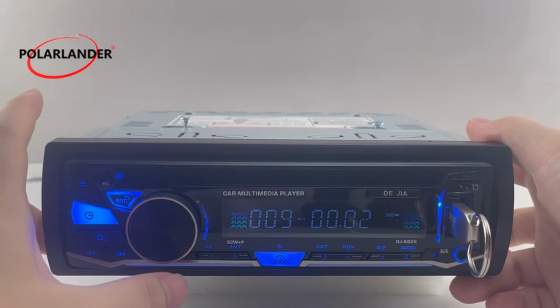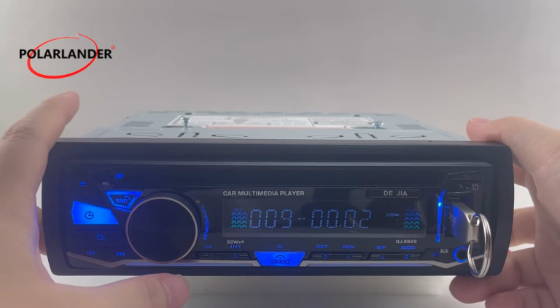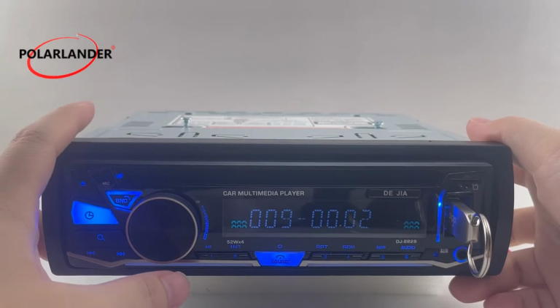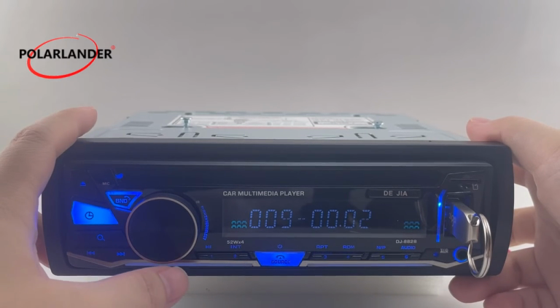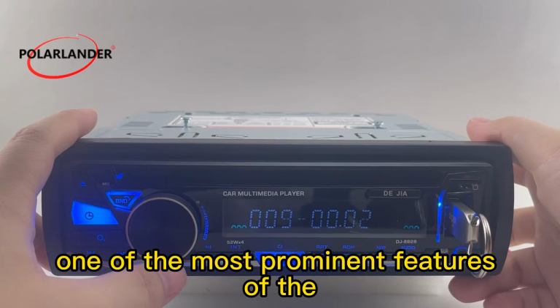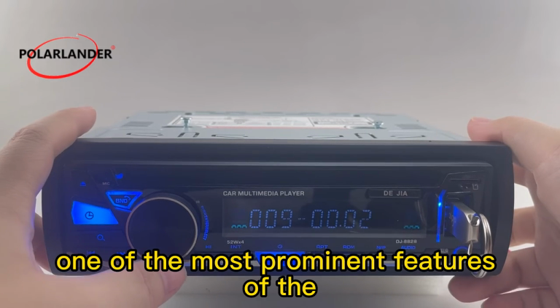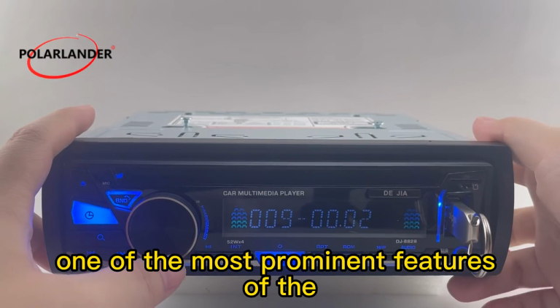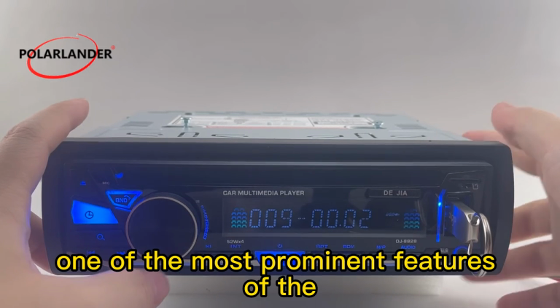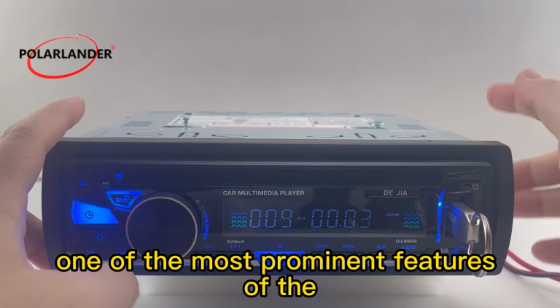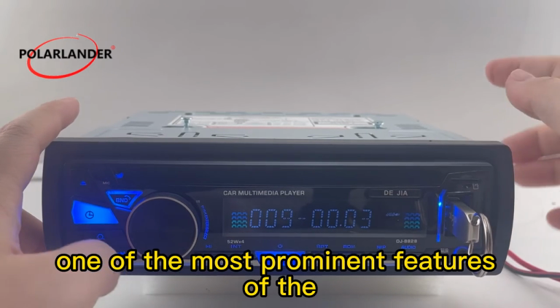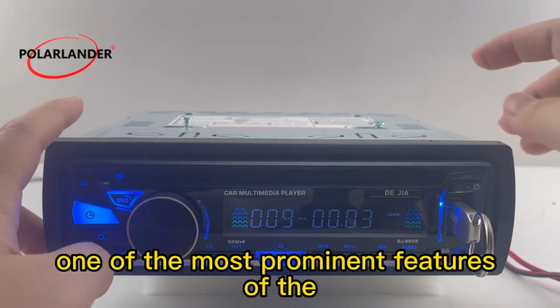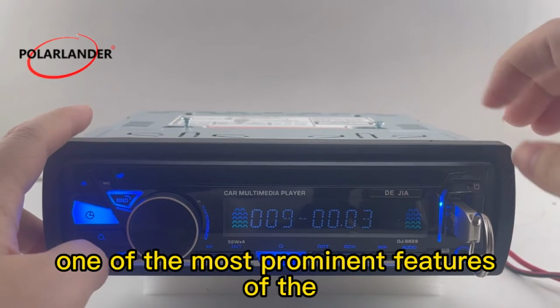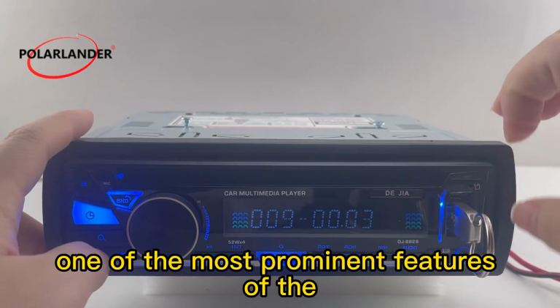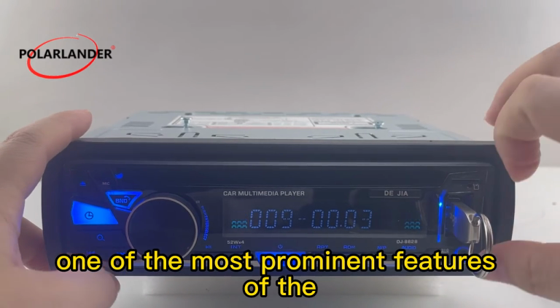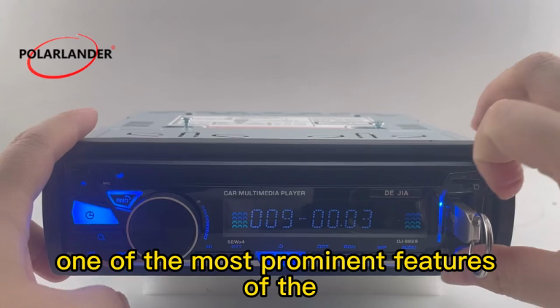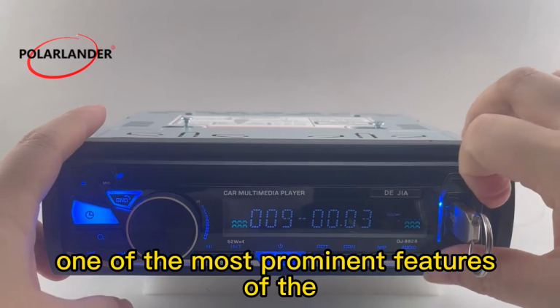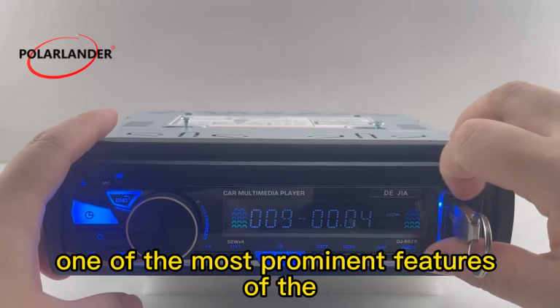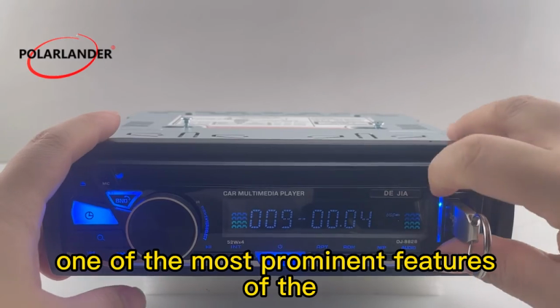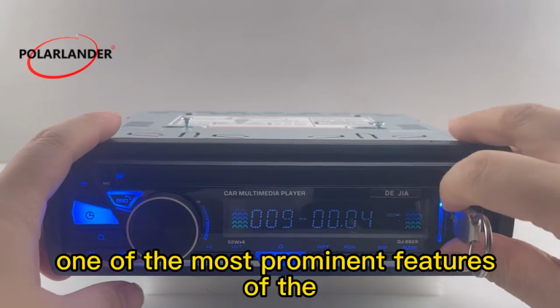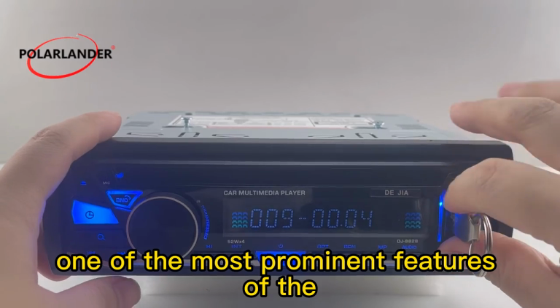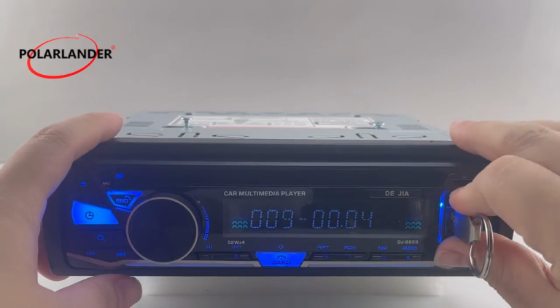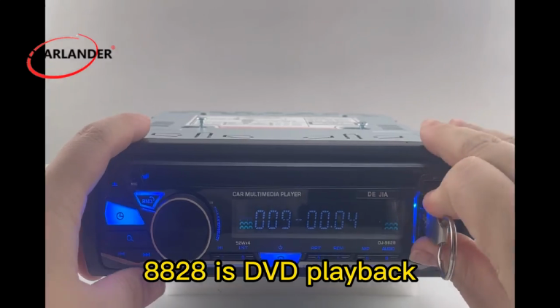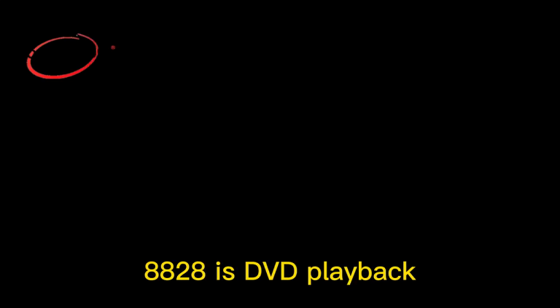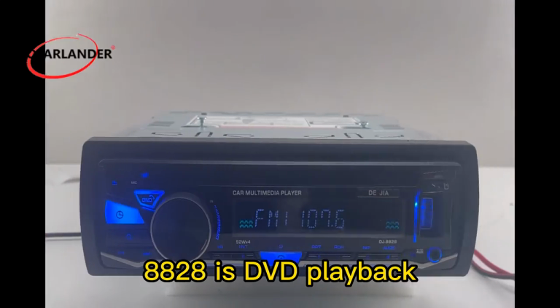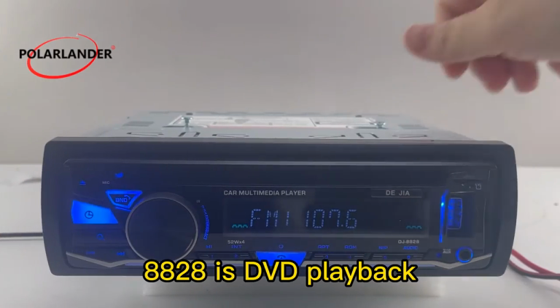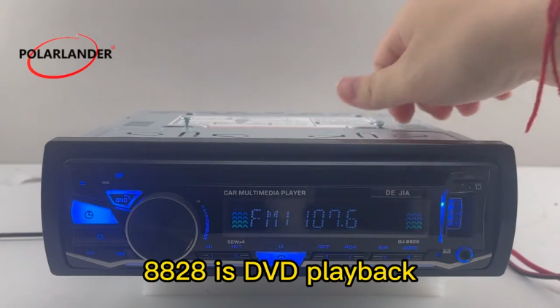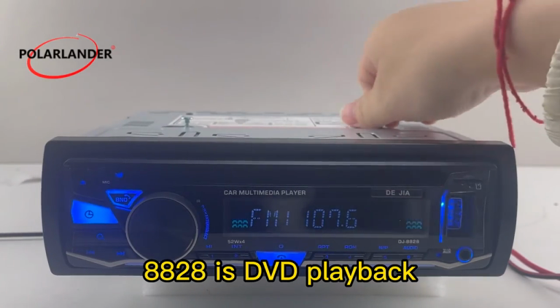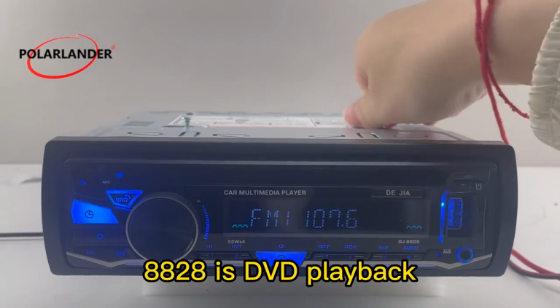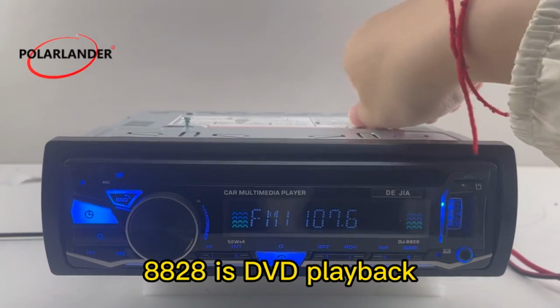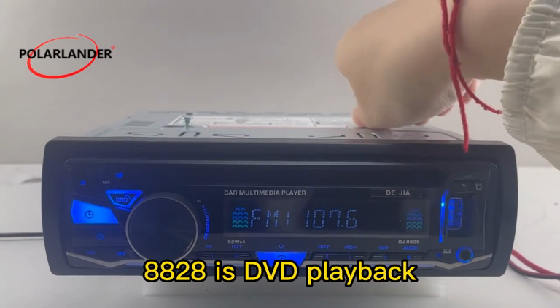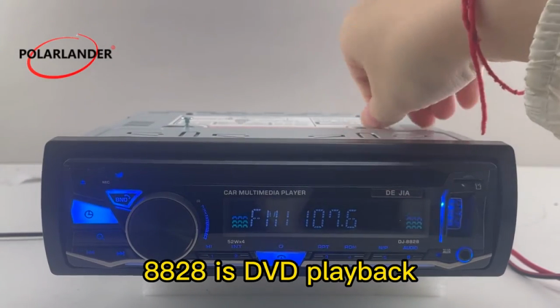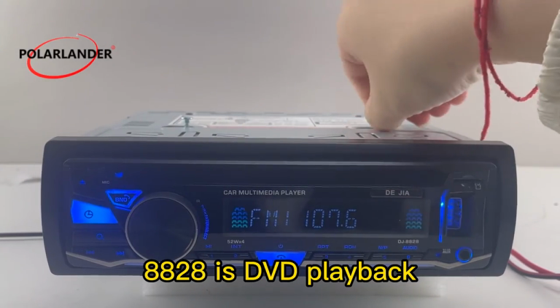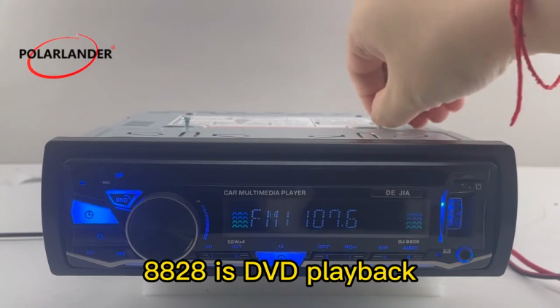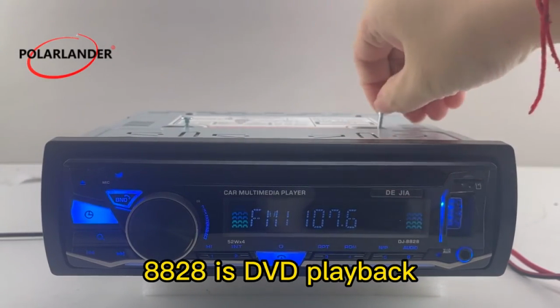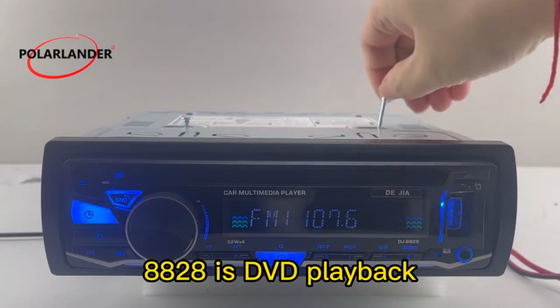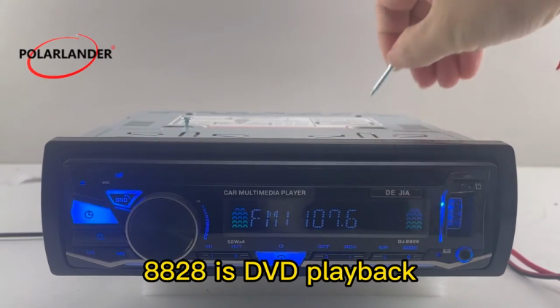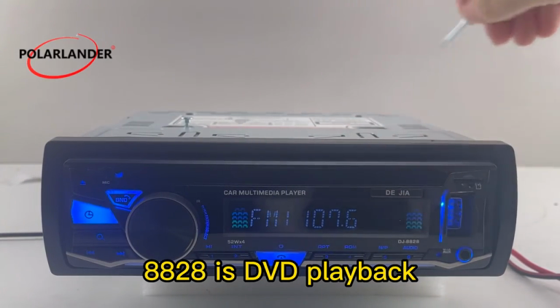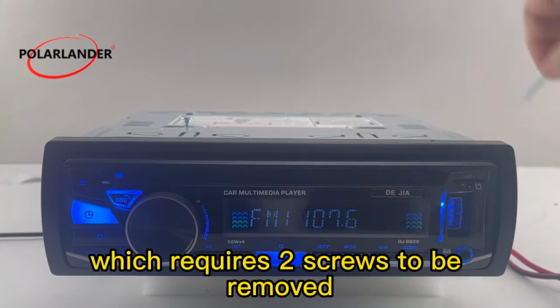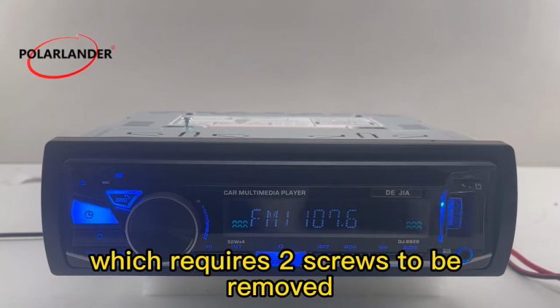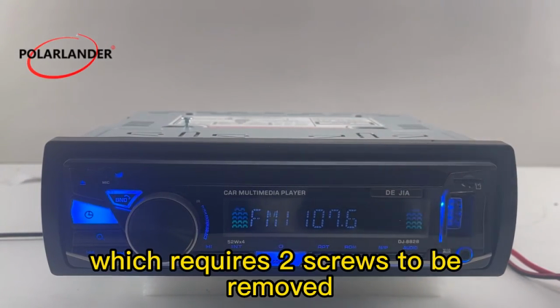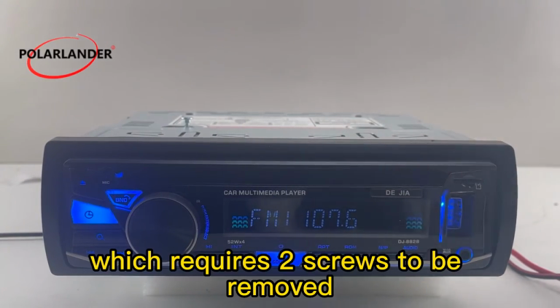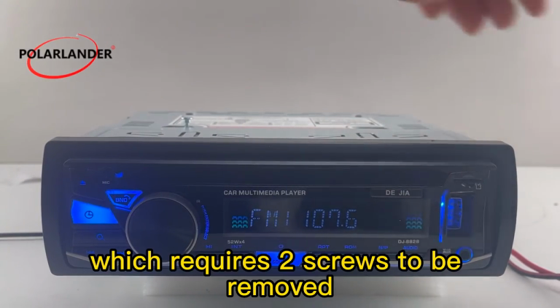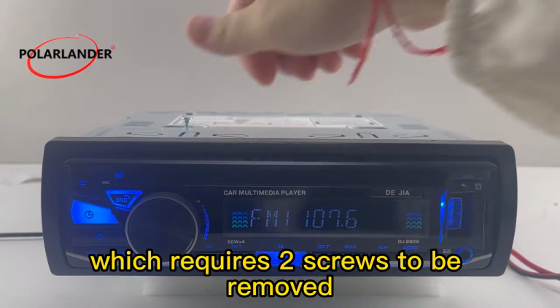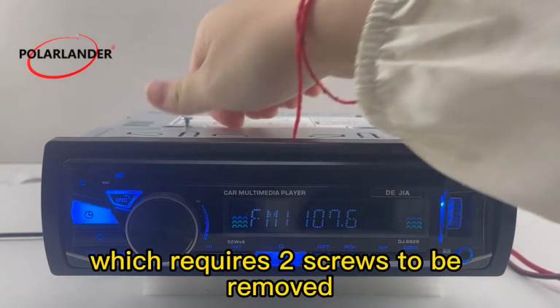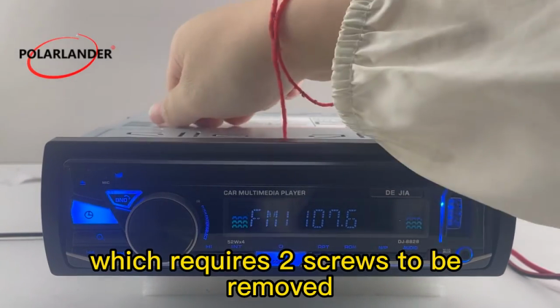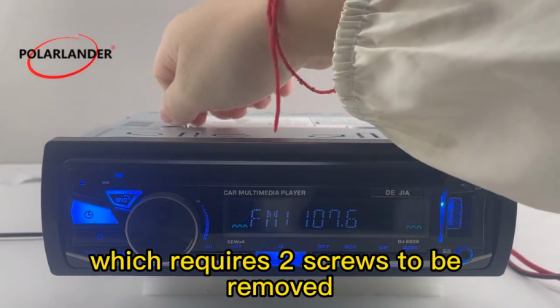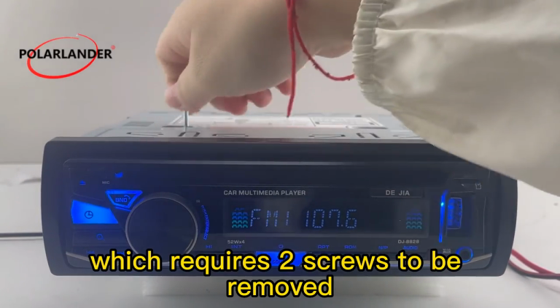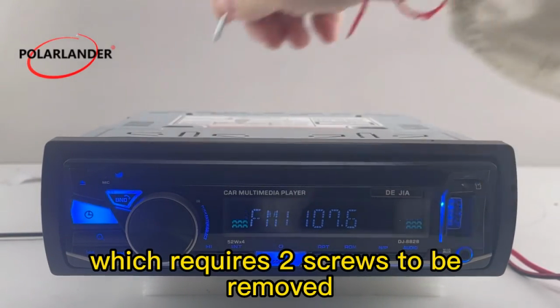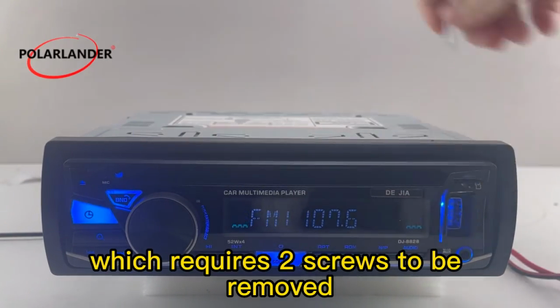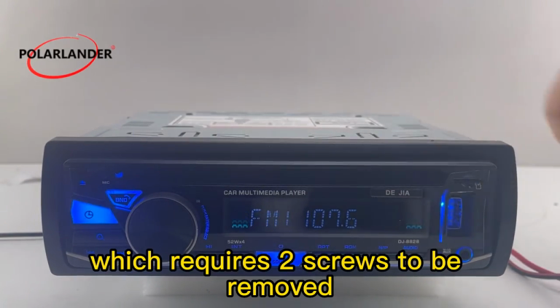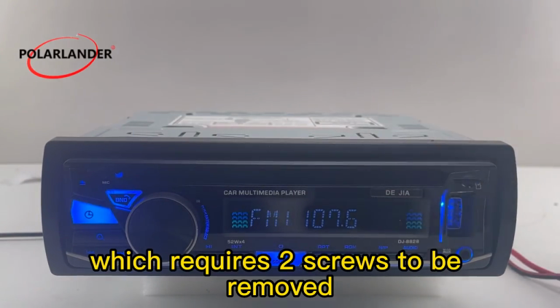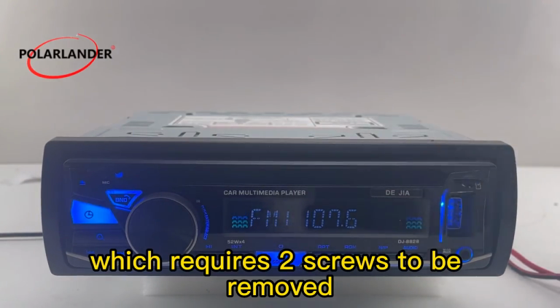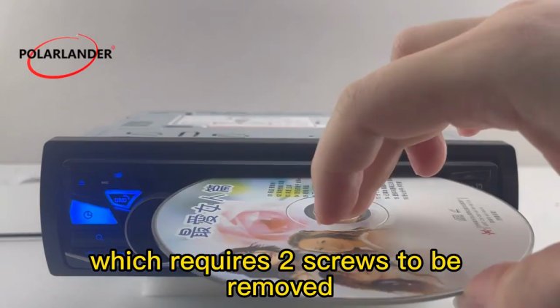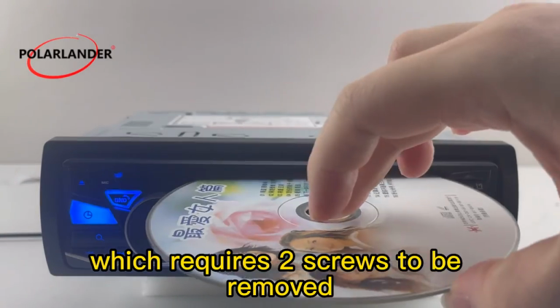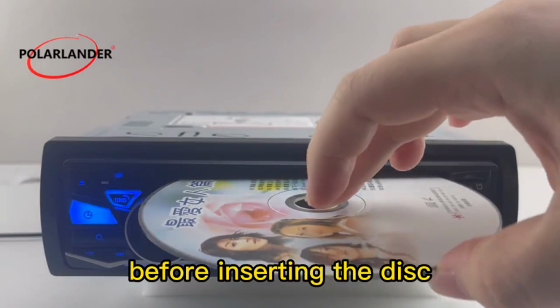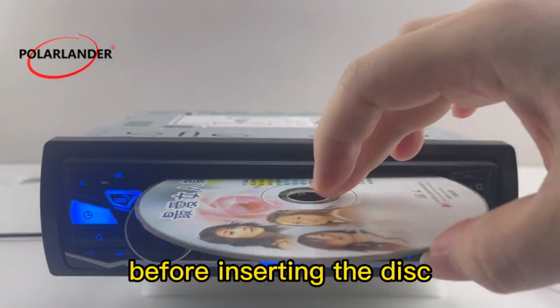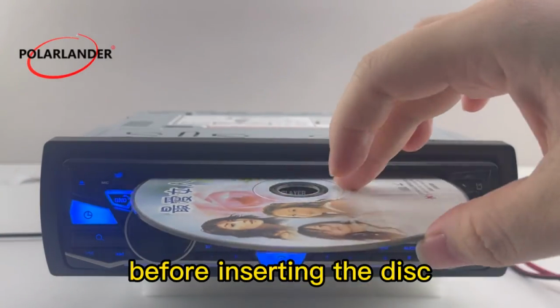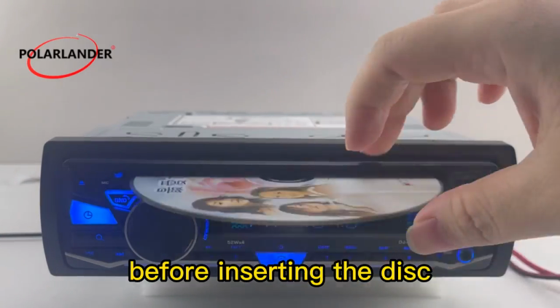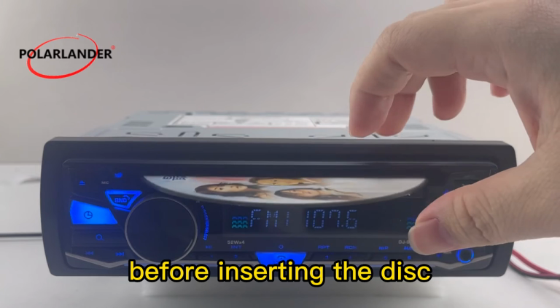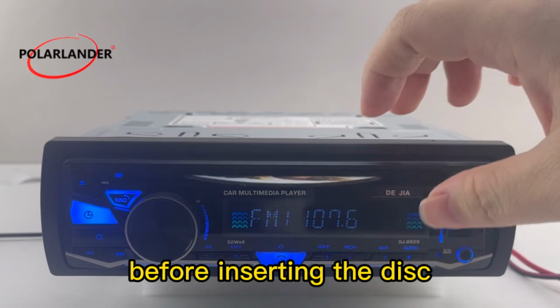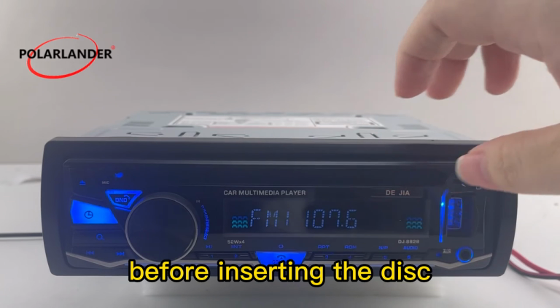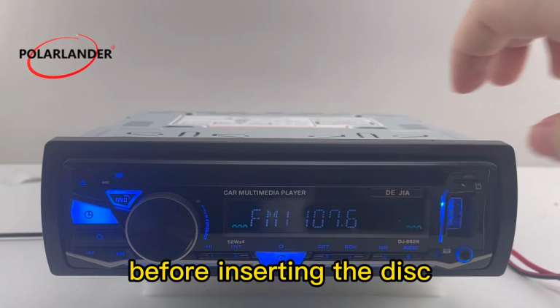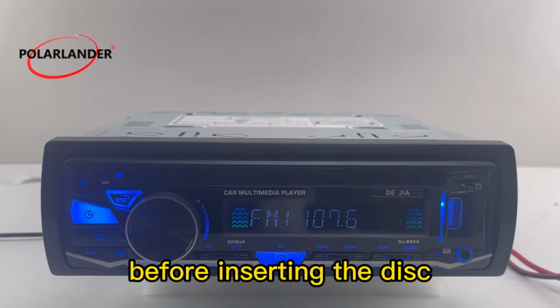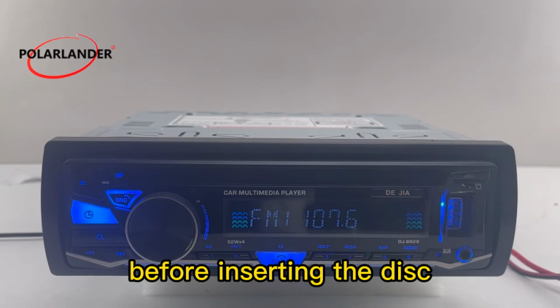One of the most prominent features of the 8828 is DVD playback, which requires two screws to be removed before inserting the disc. It also has a Bluetooth keyboard.